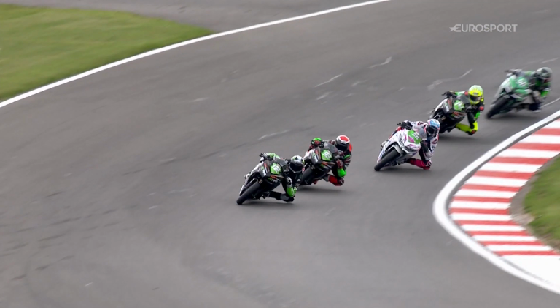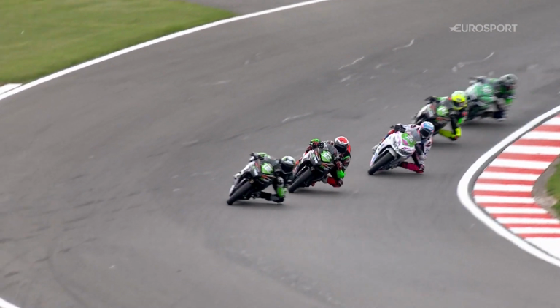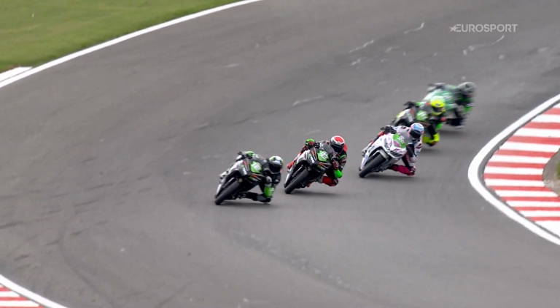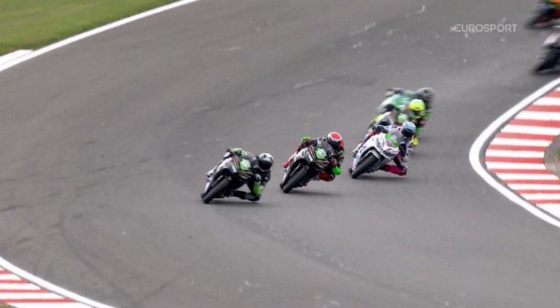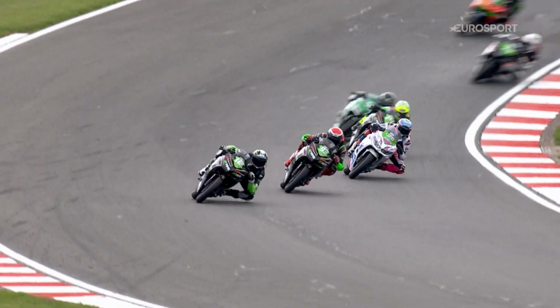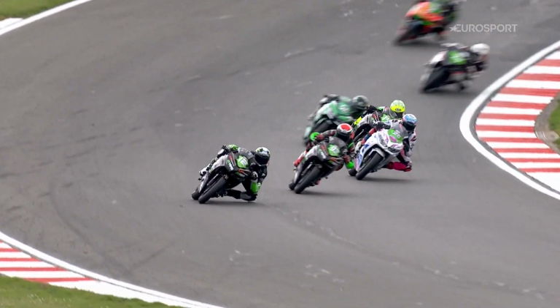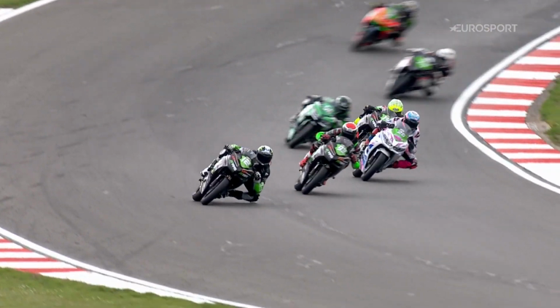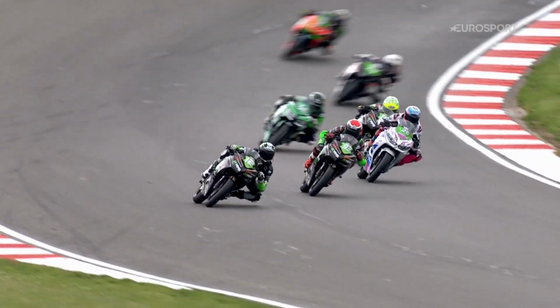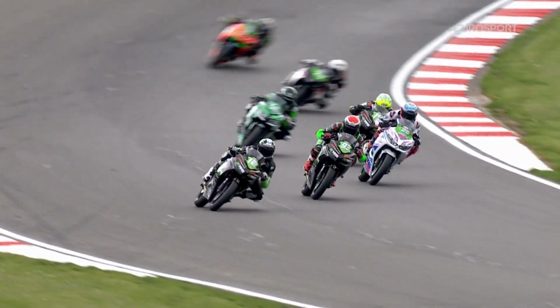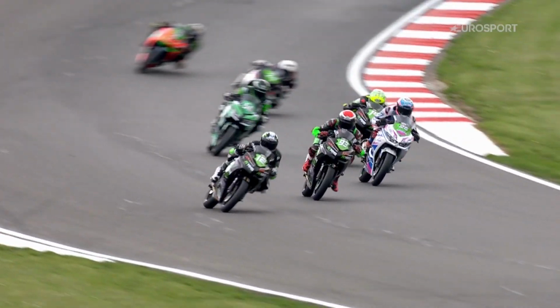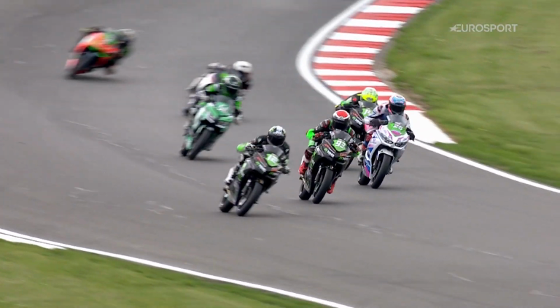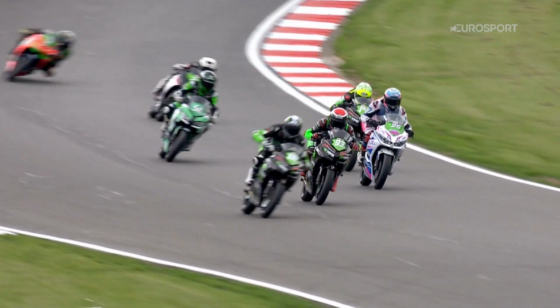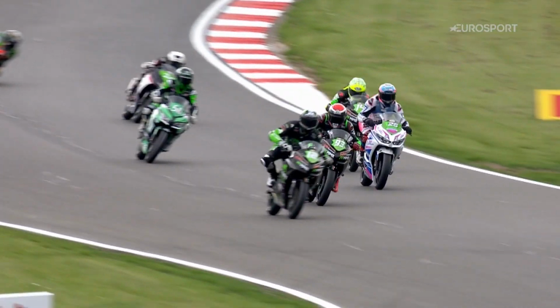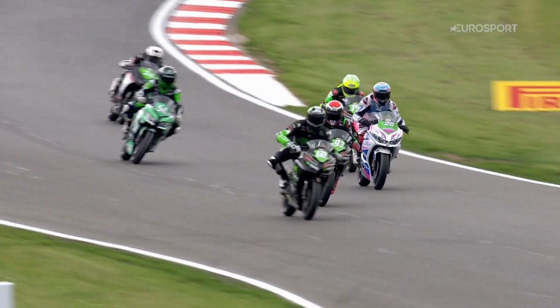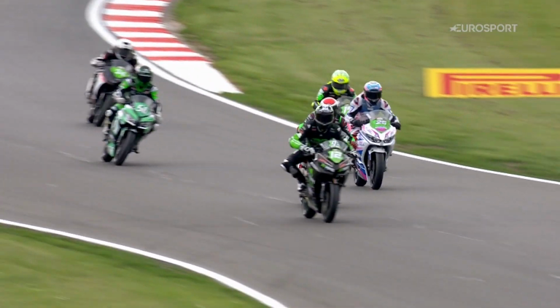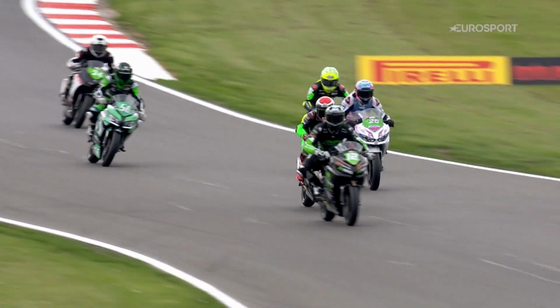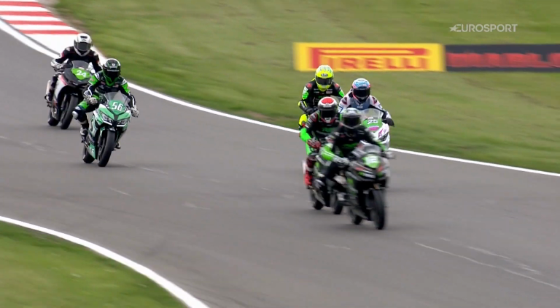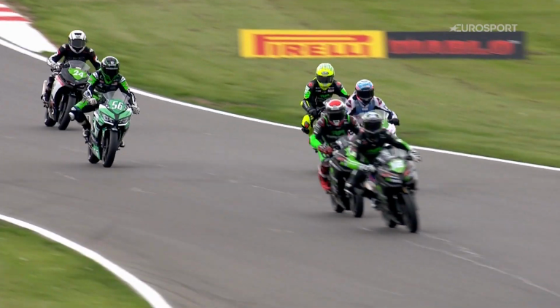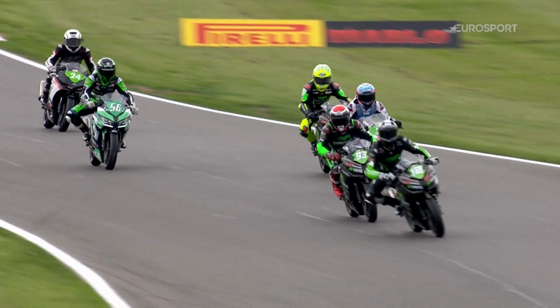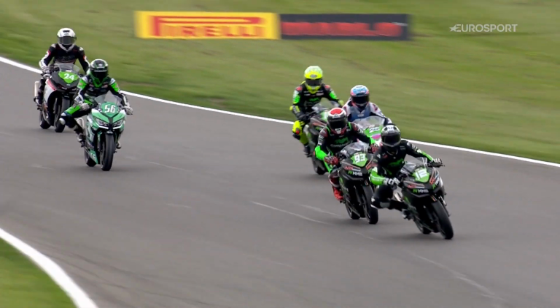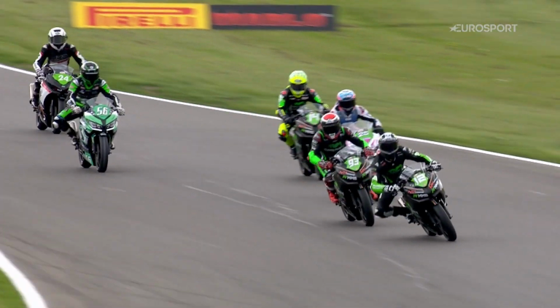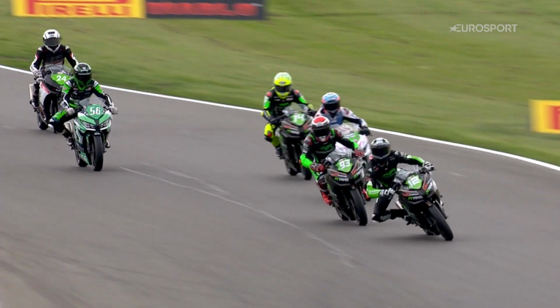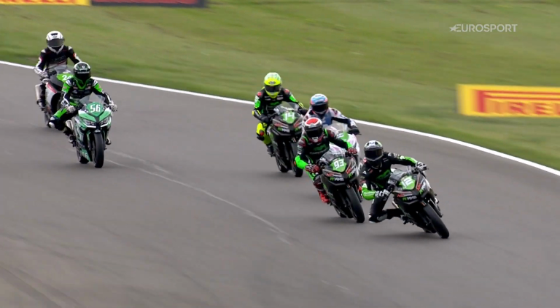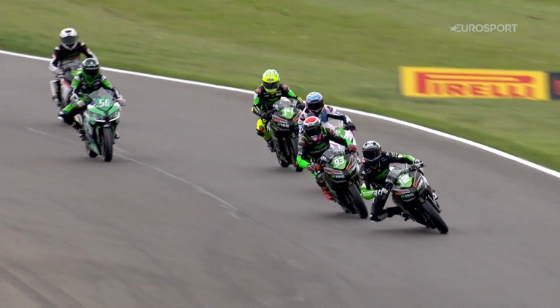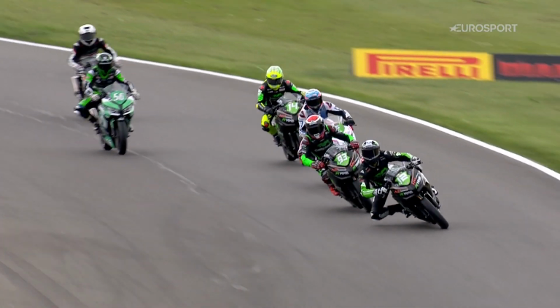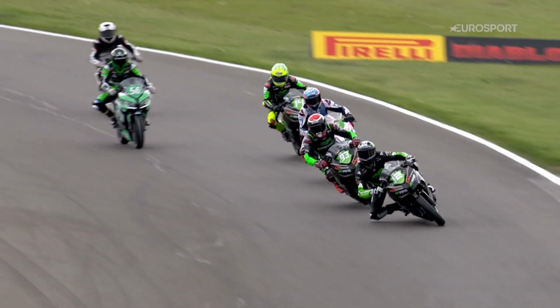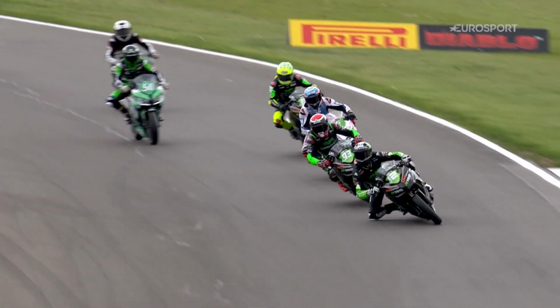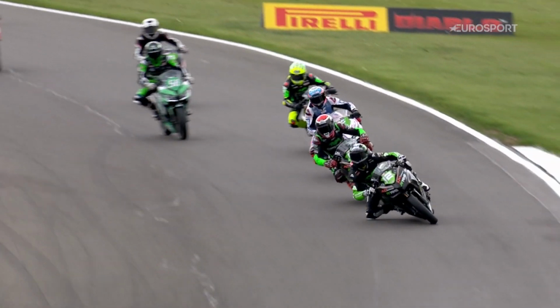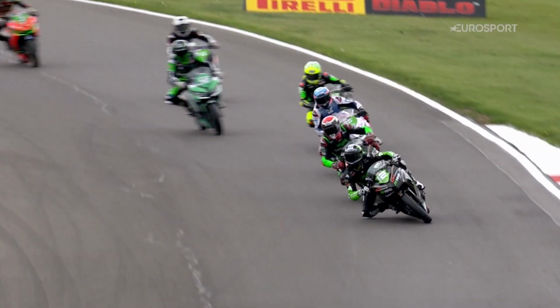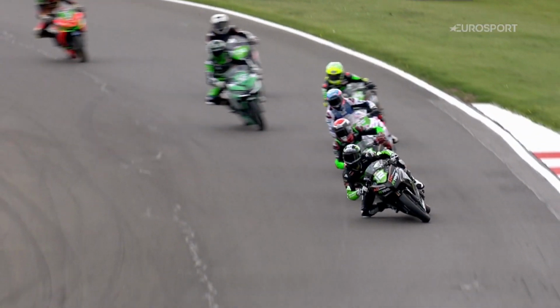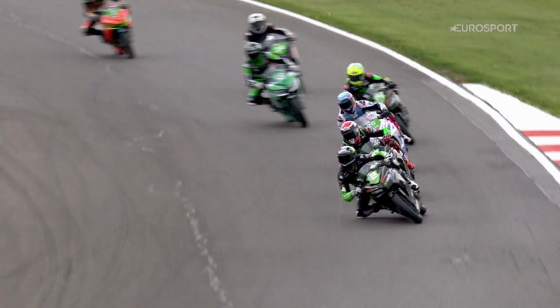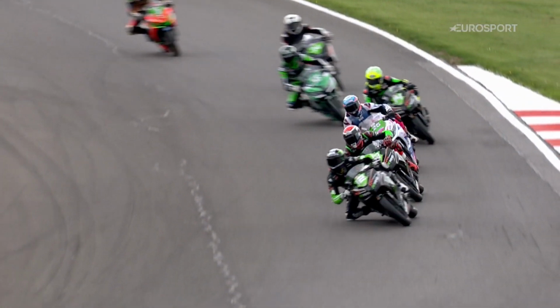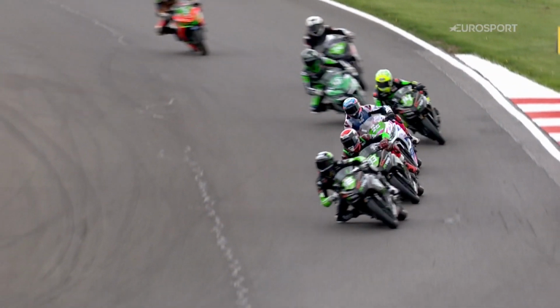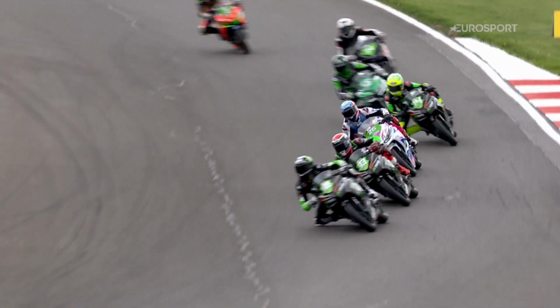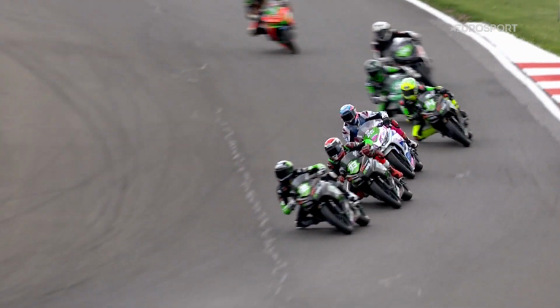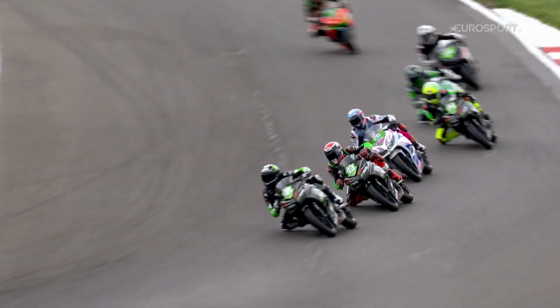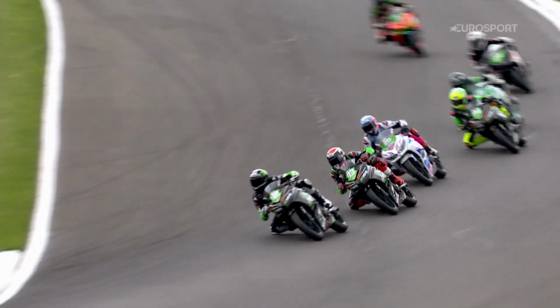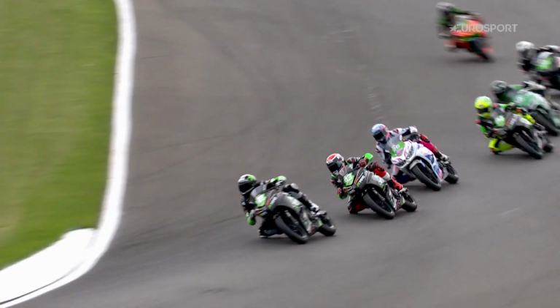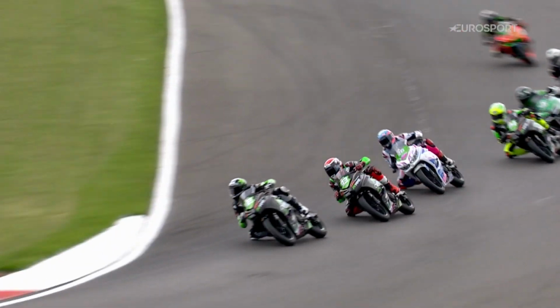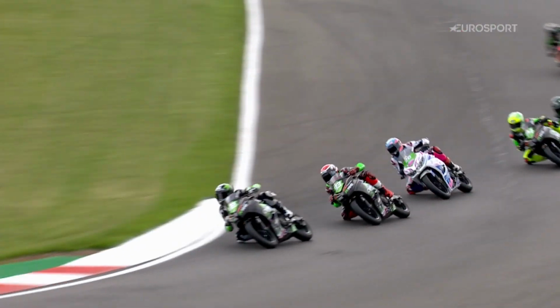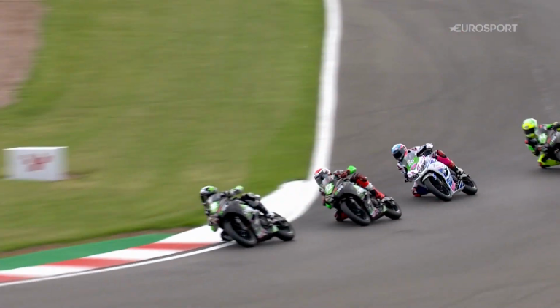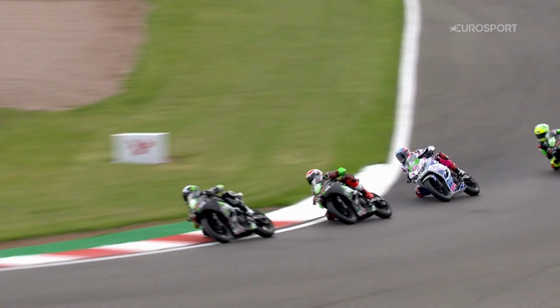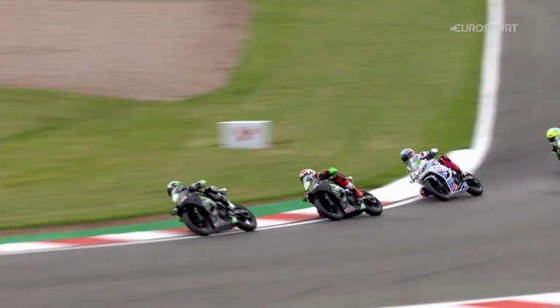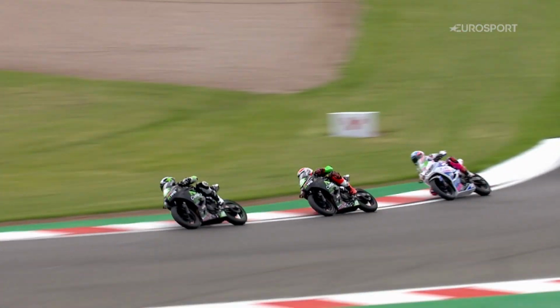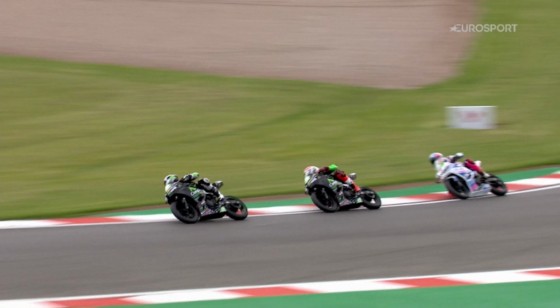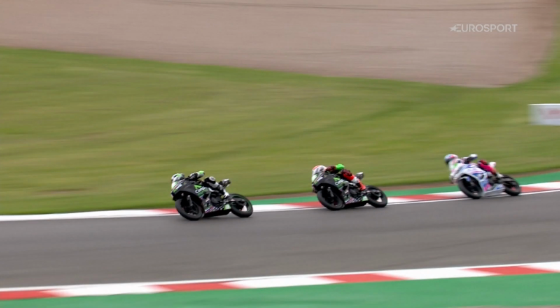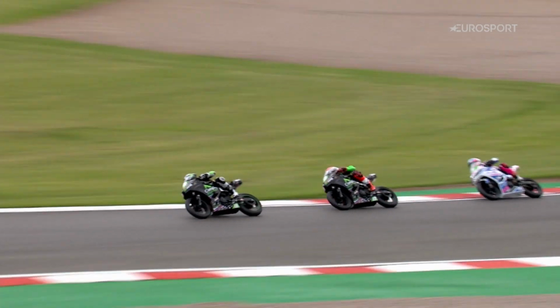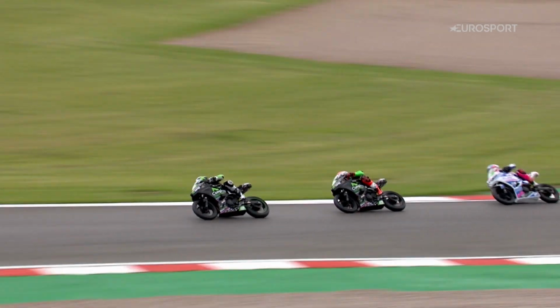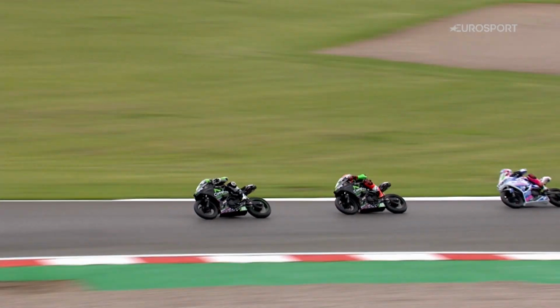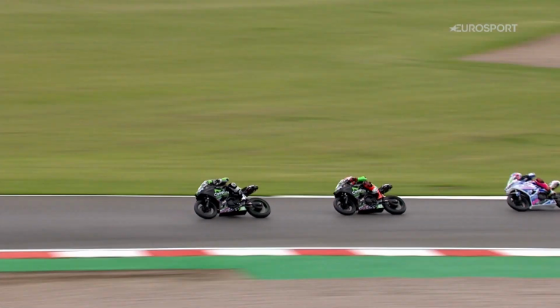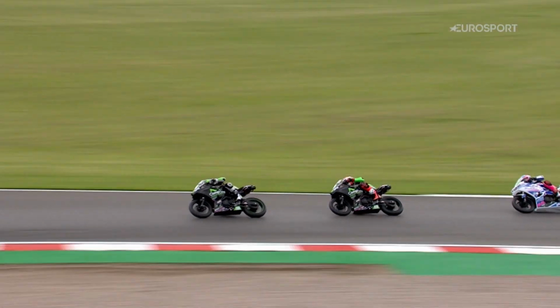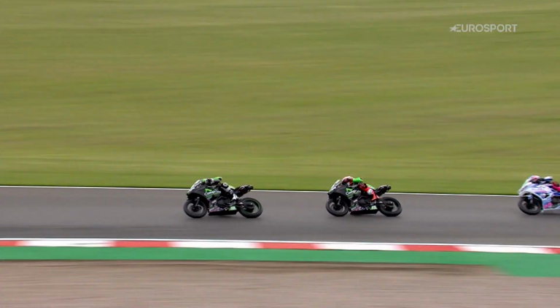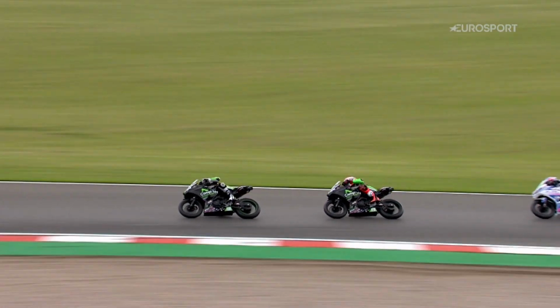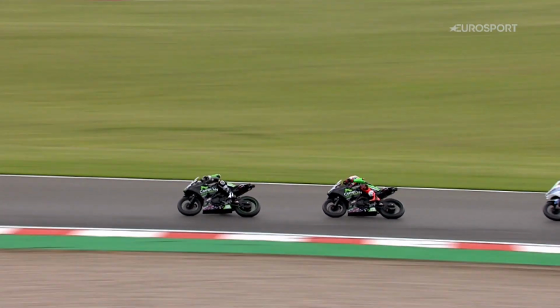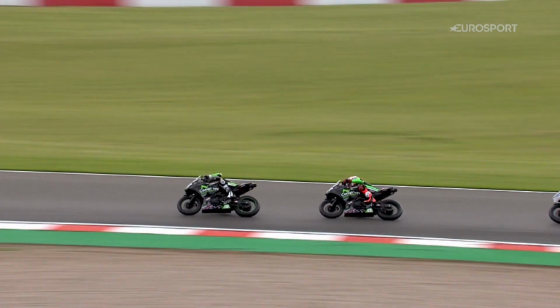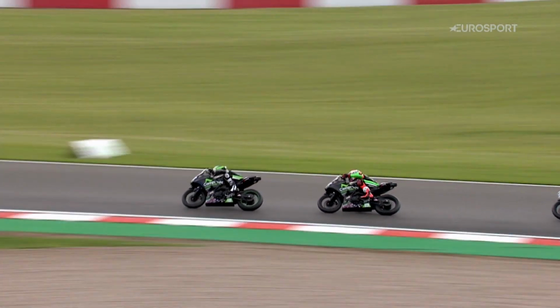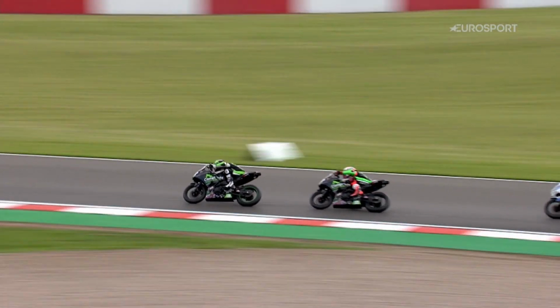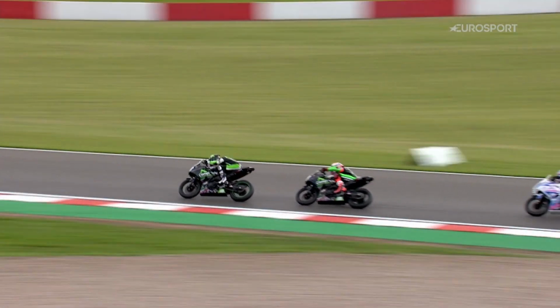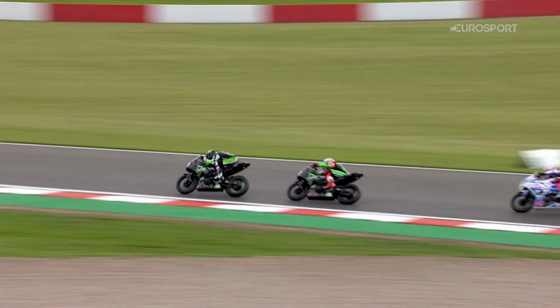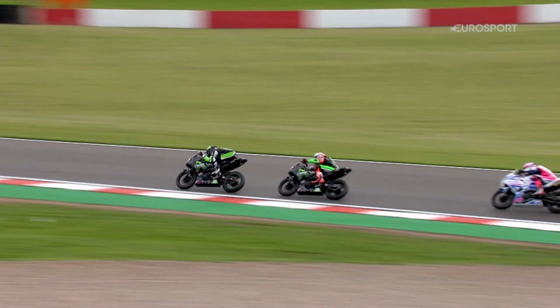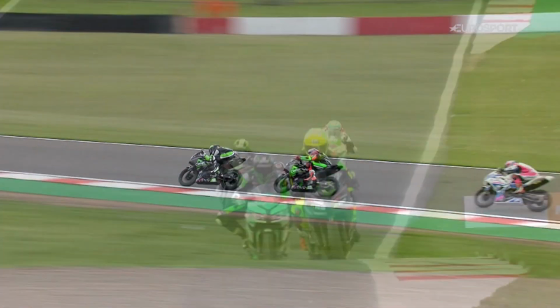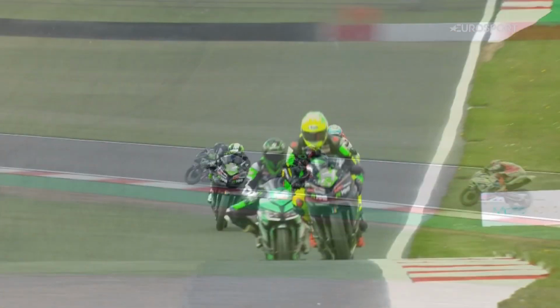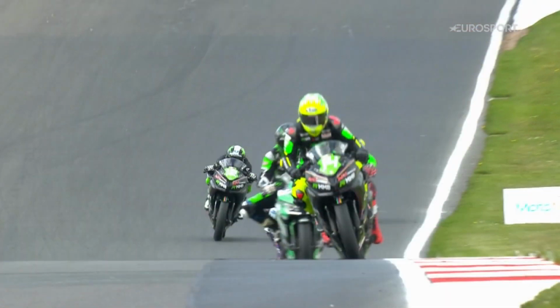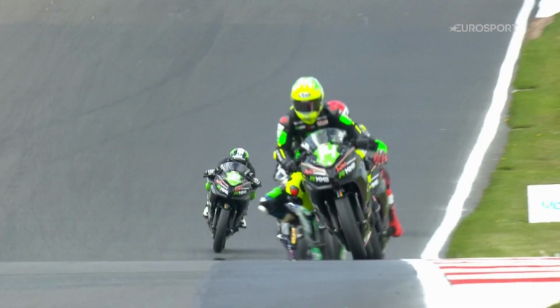Roach though sending it through up the inside — a daring move on the brakes — making that stick for the race lead at this particular point.